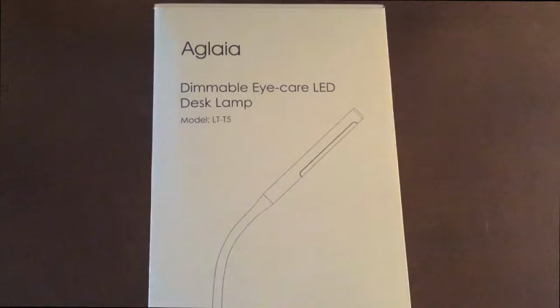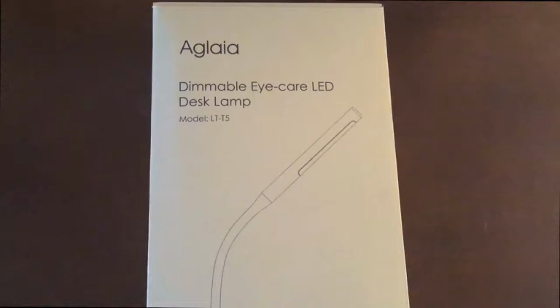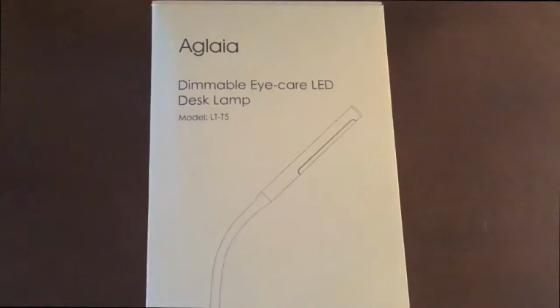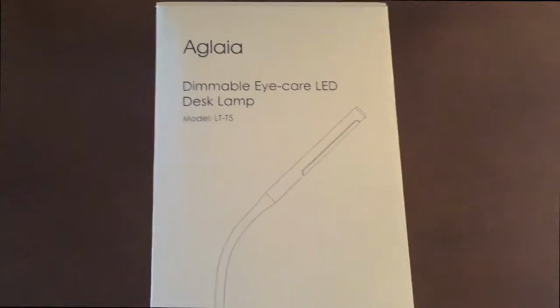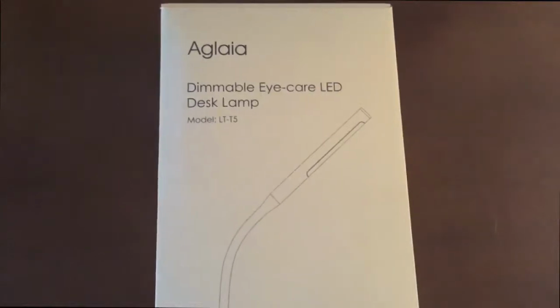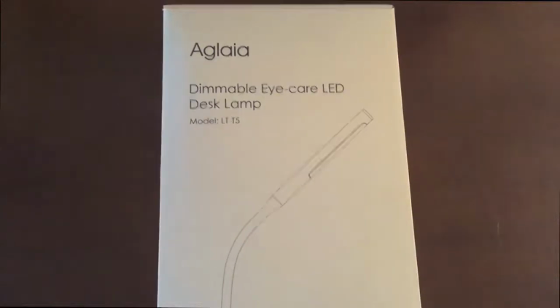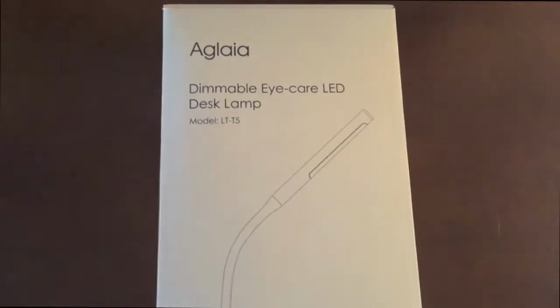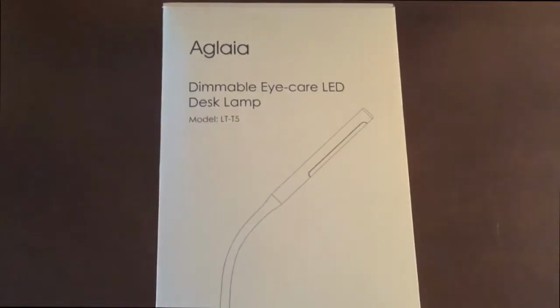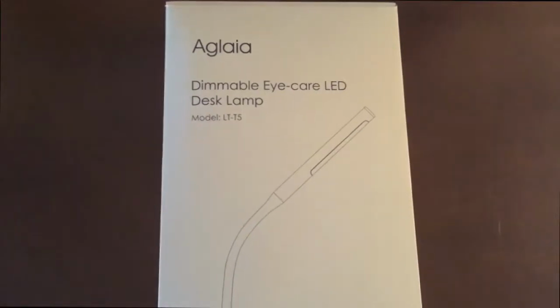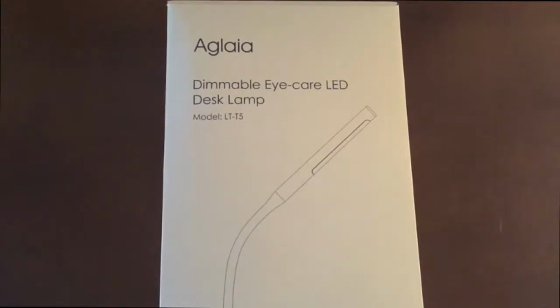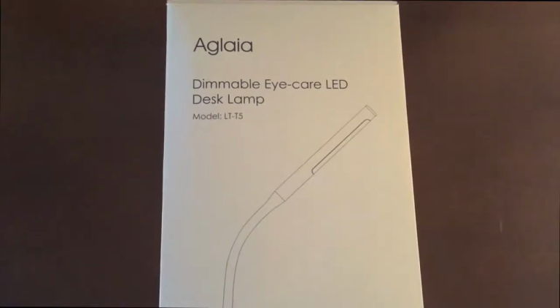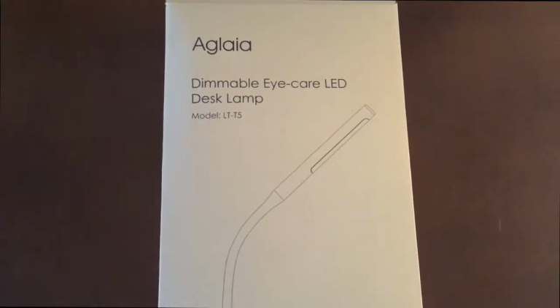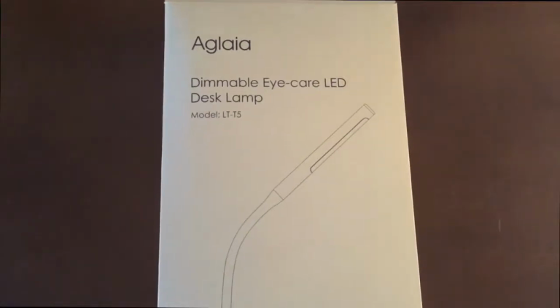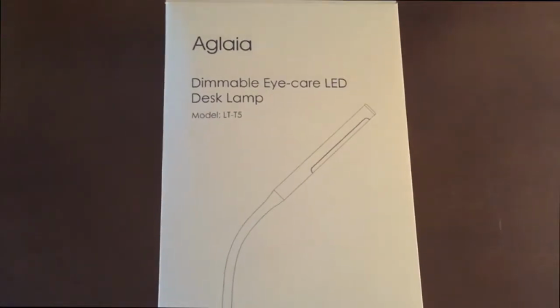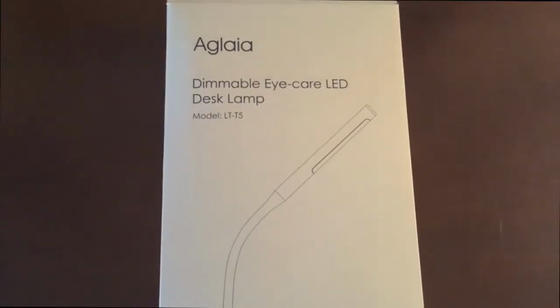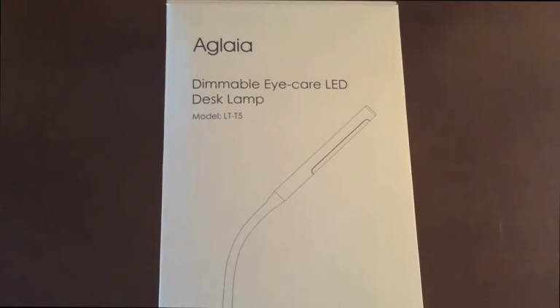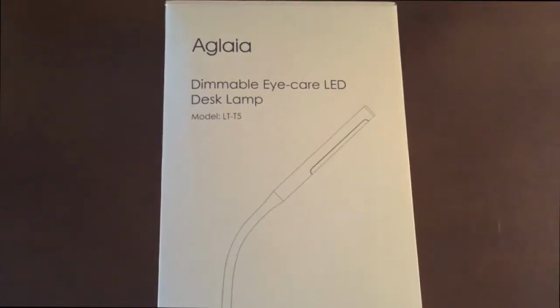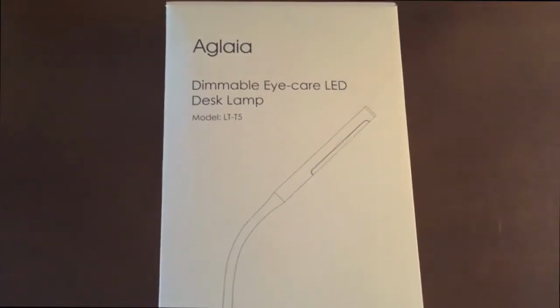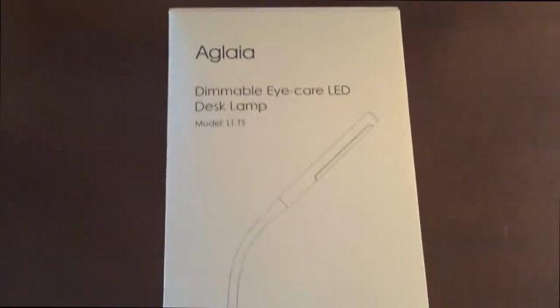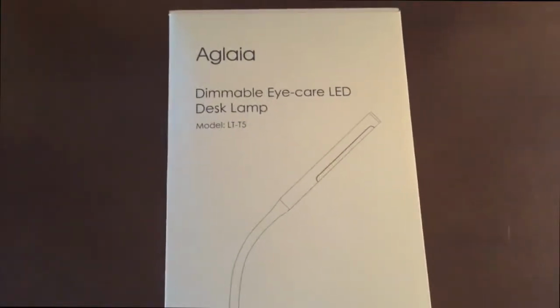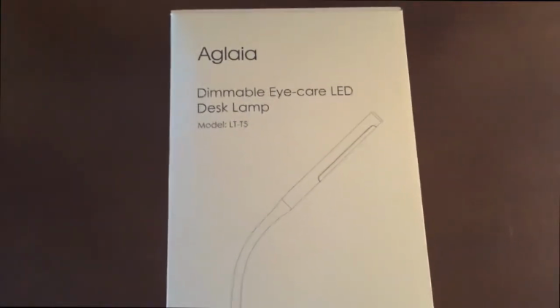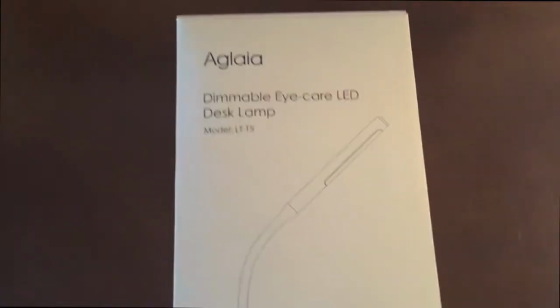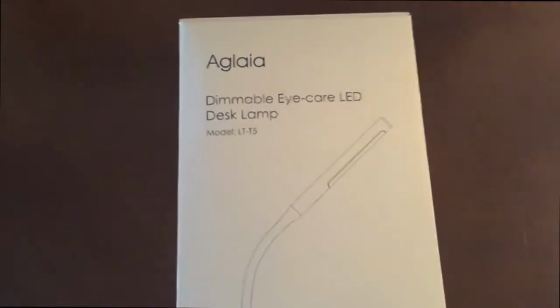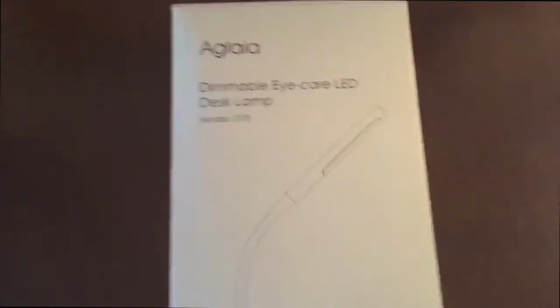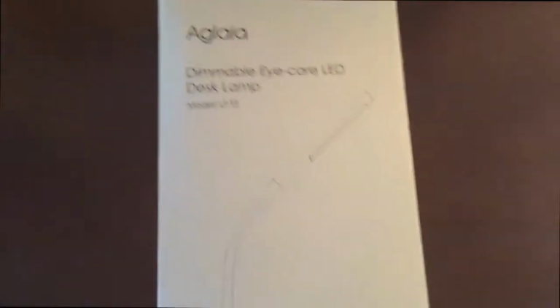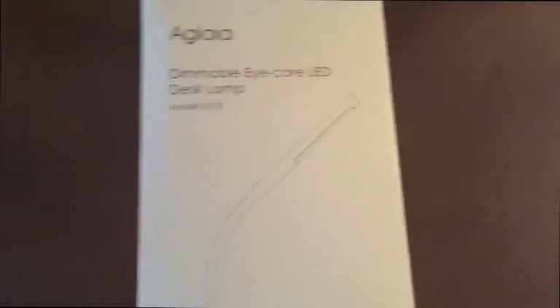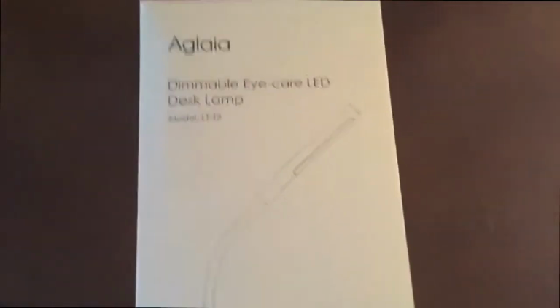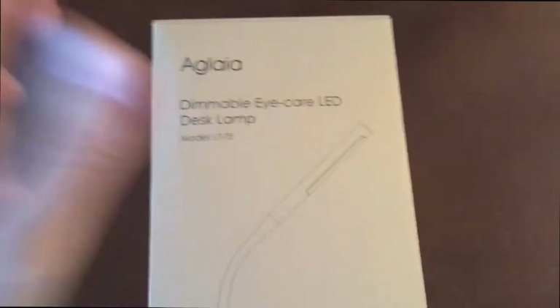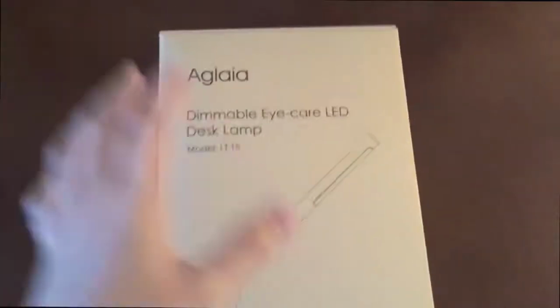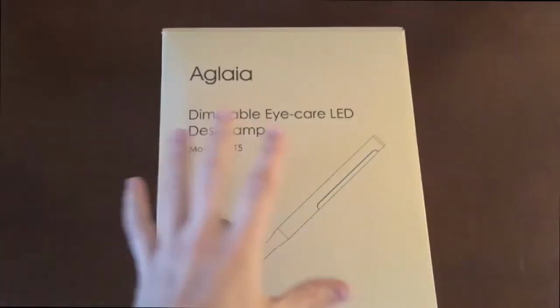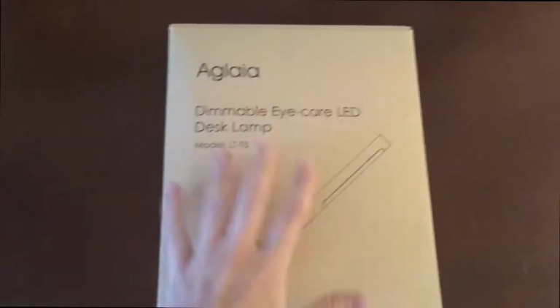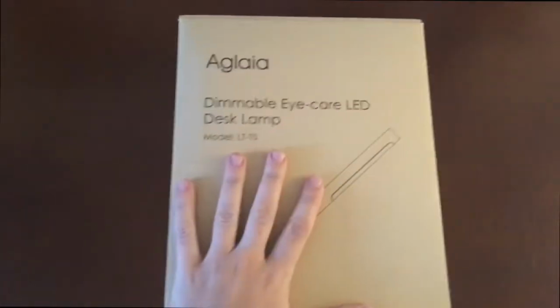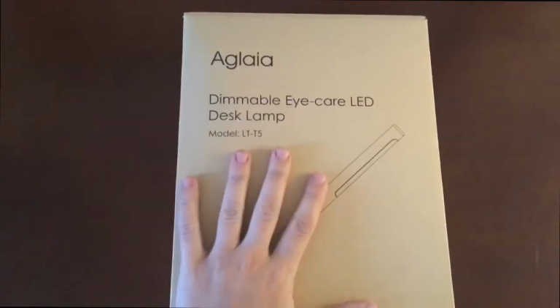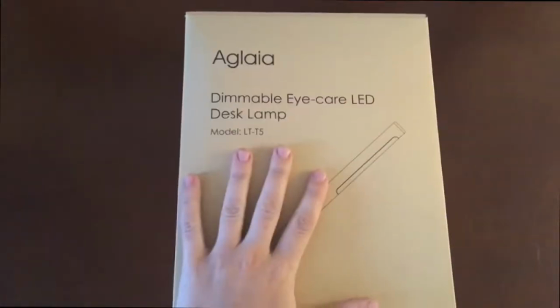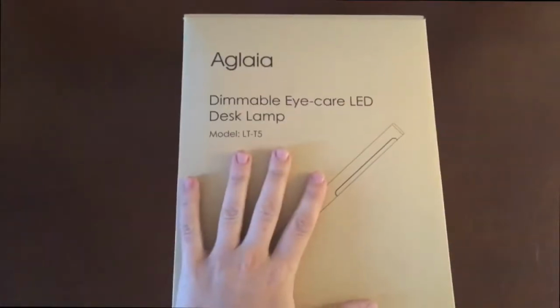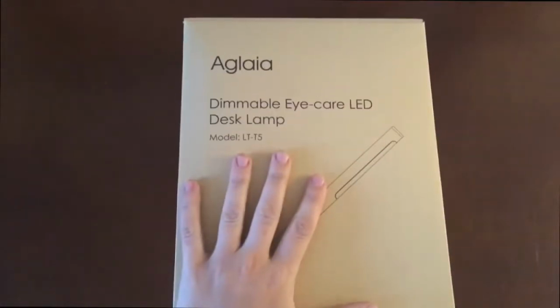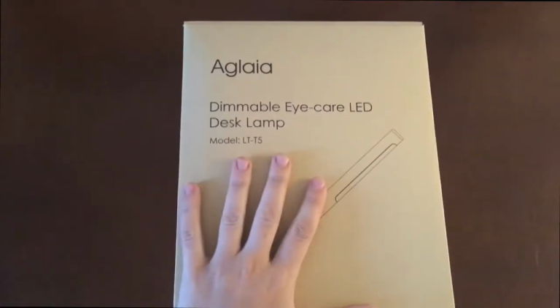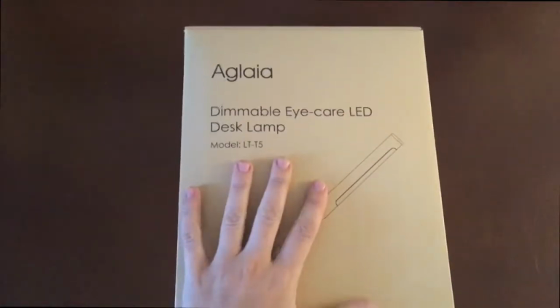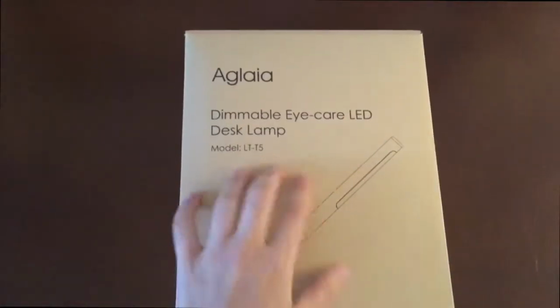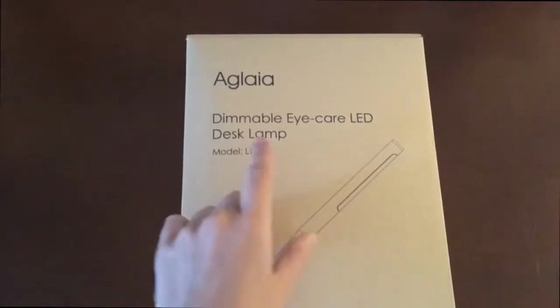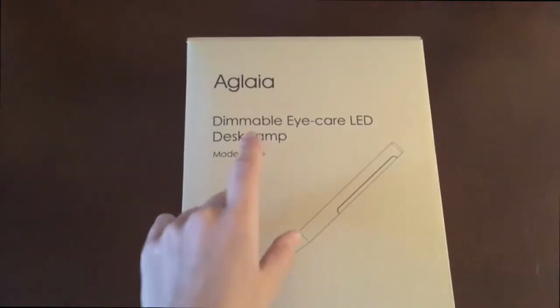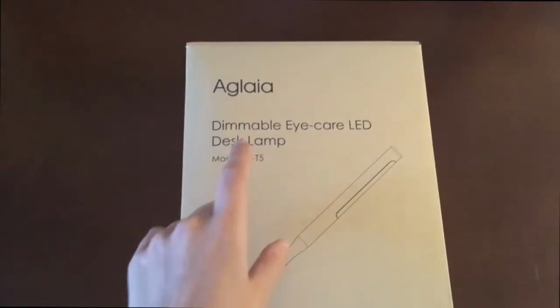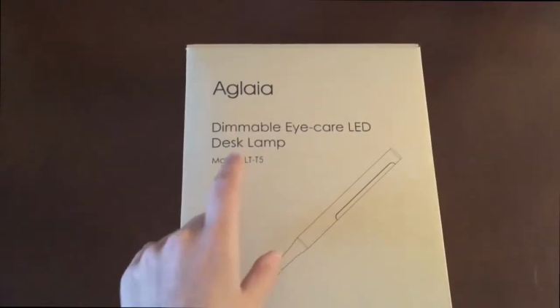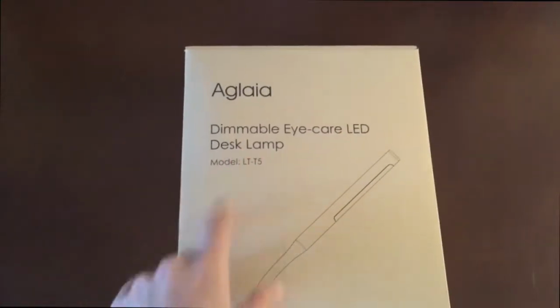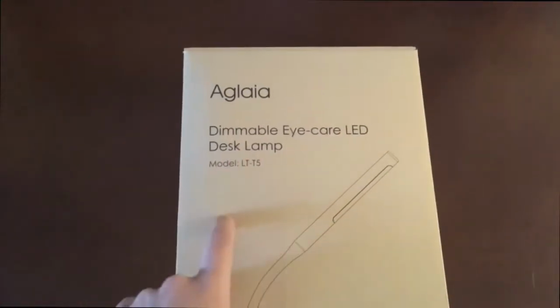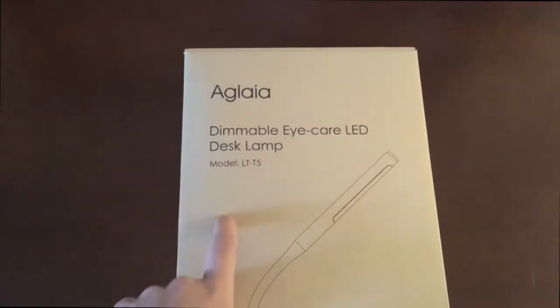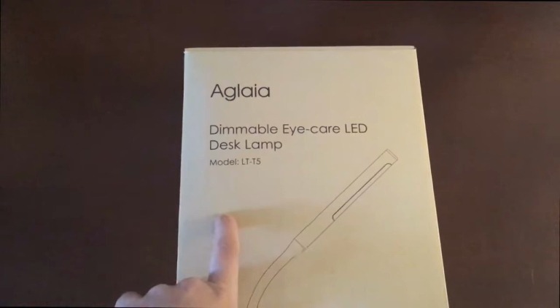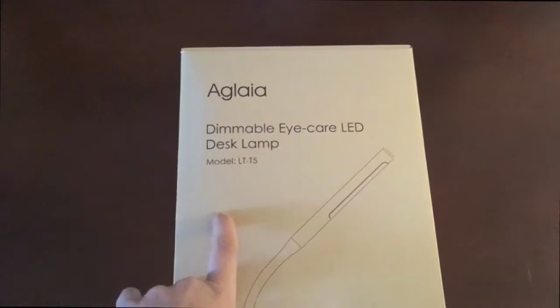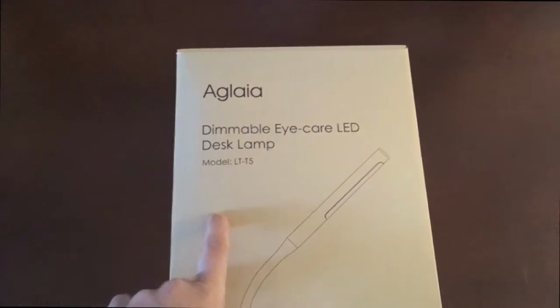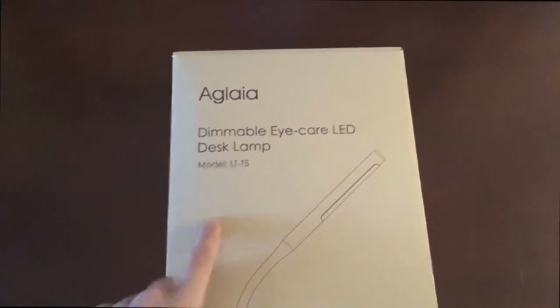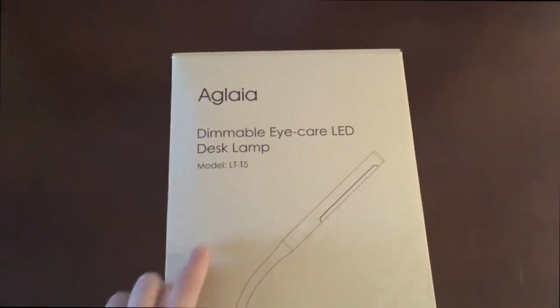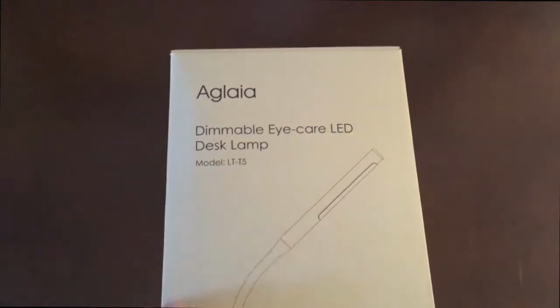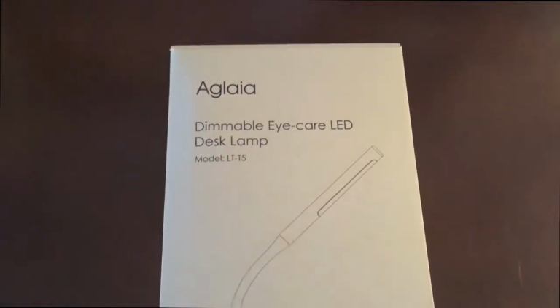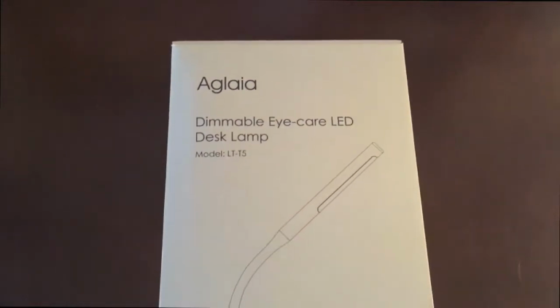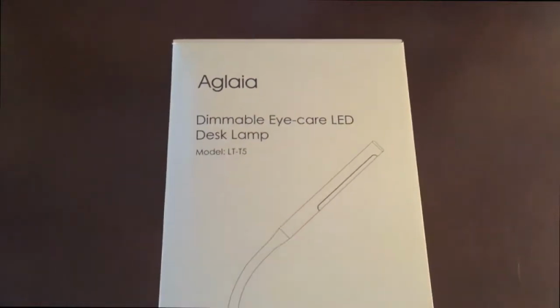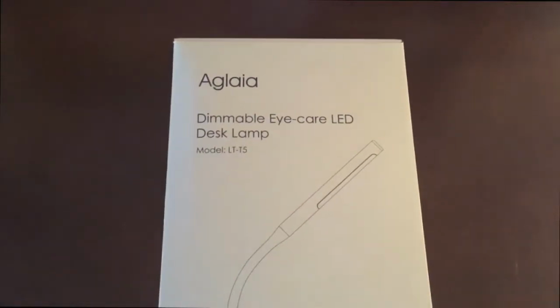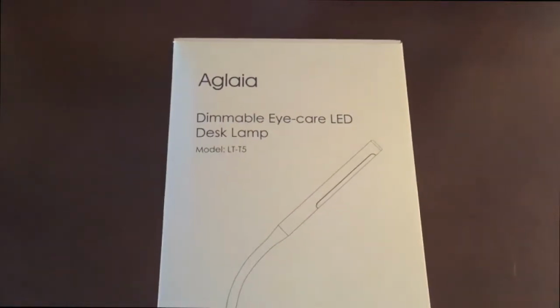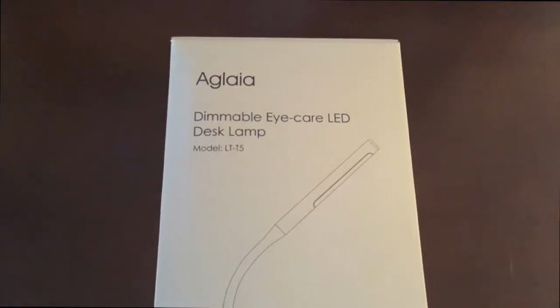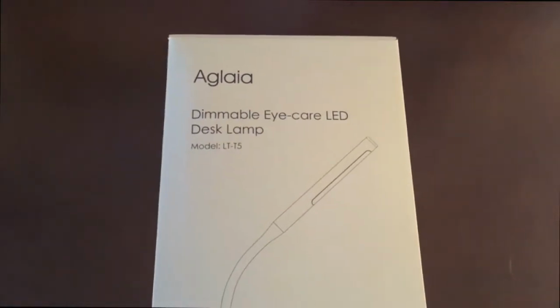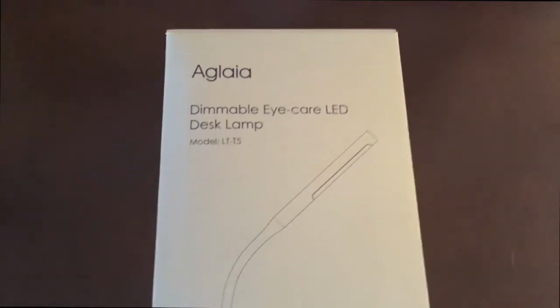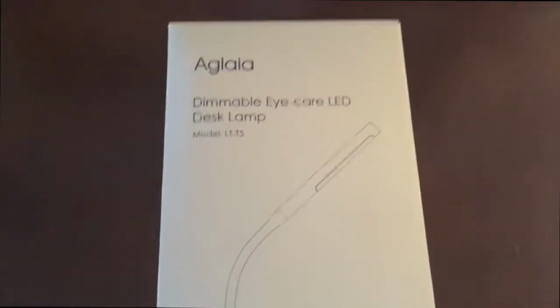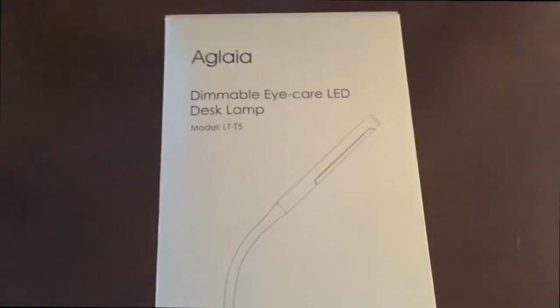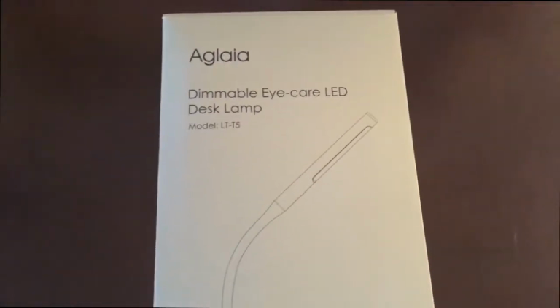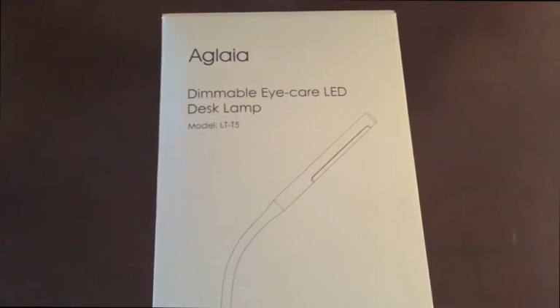Hi guys, this is Jackie from dragonblogger.com and today we are going to unbox the Adlia LED desk lamp.